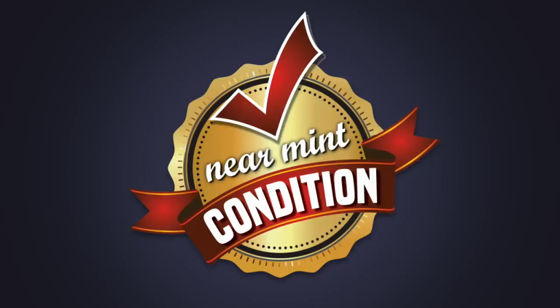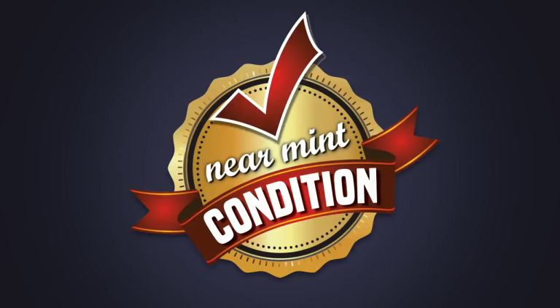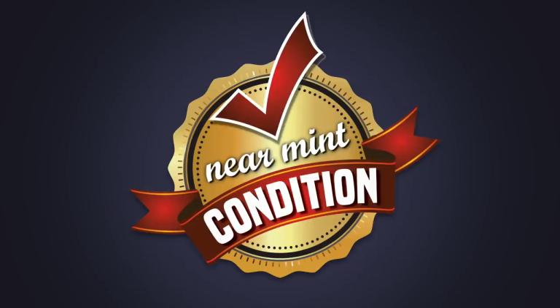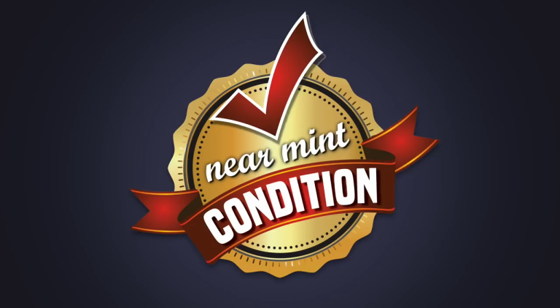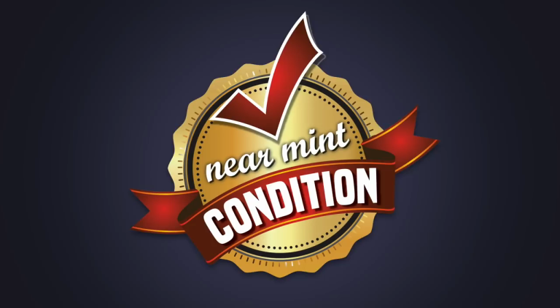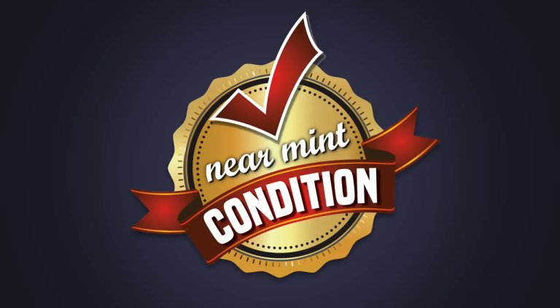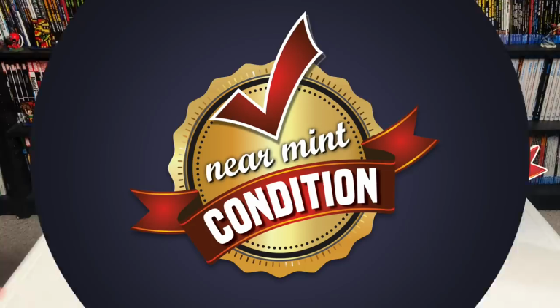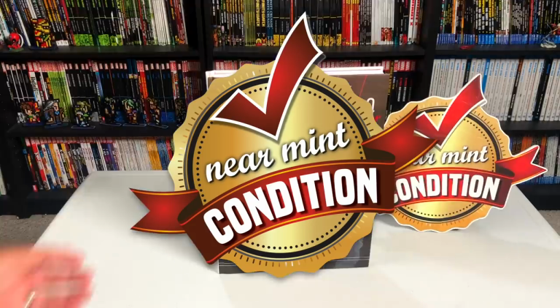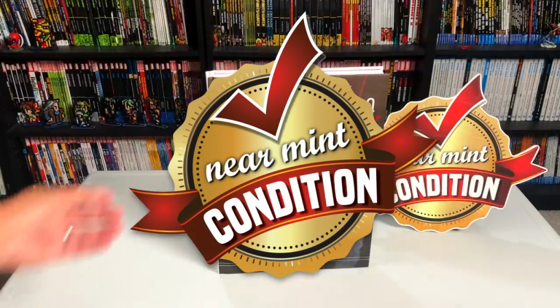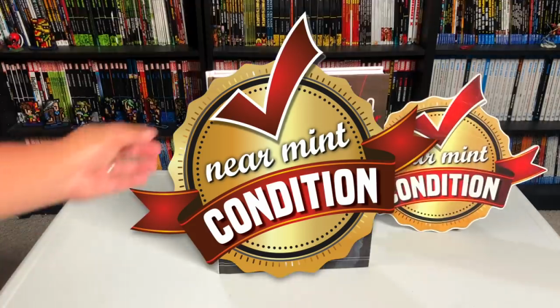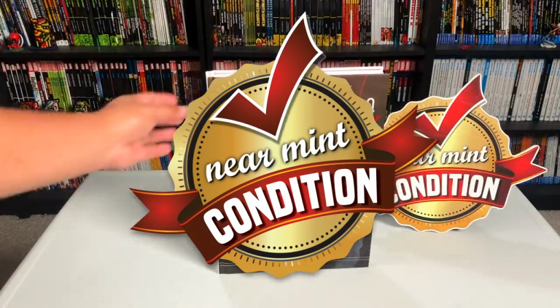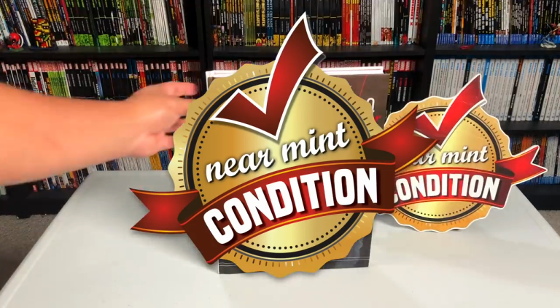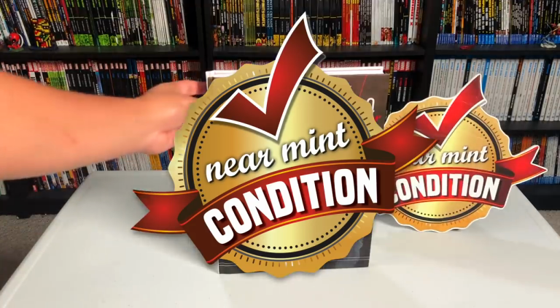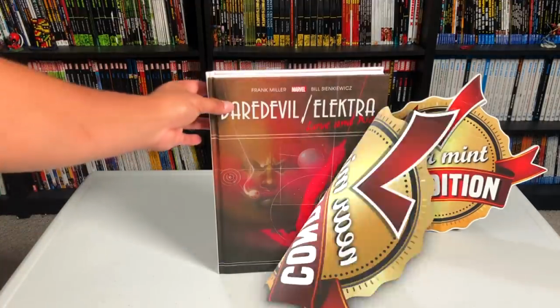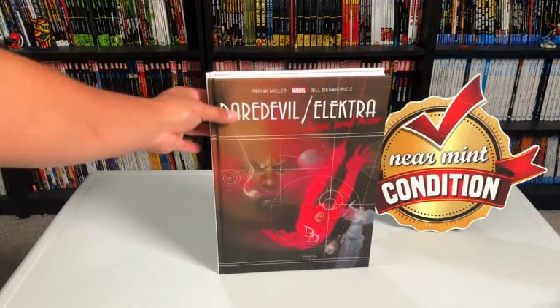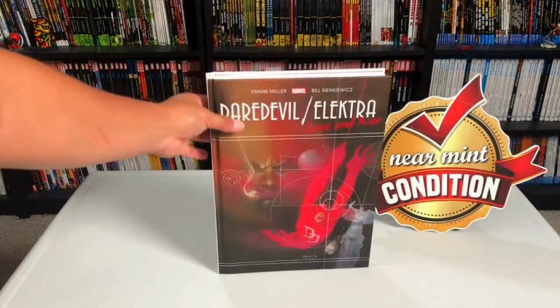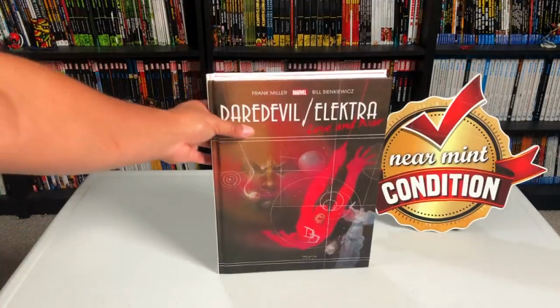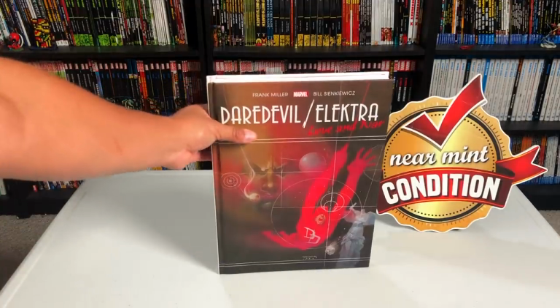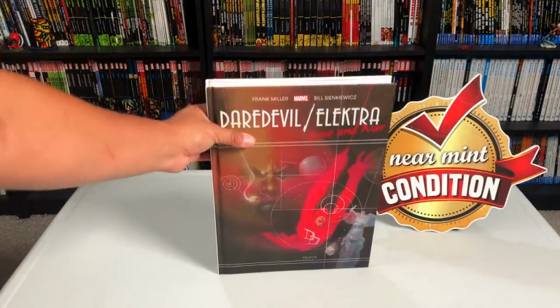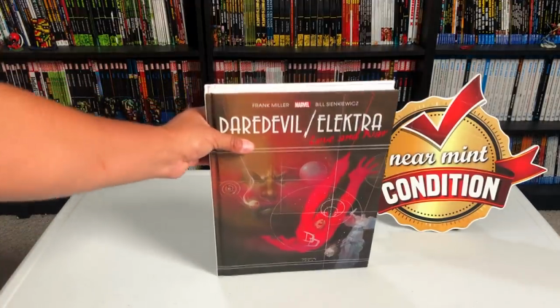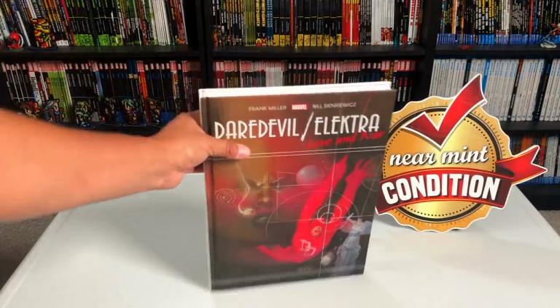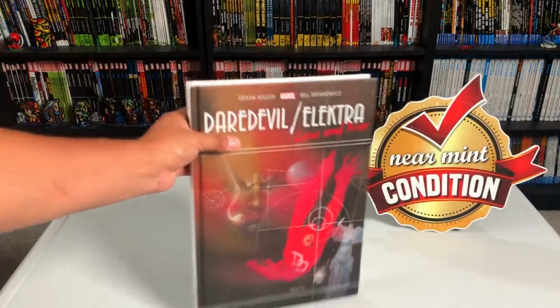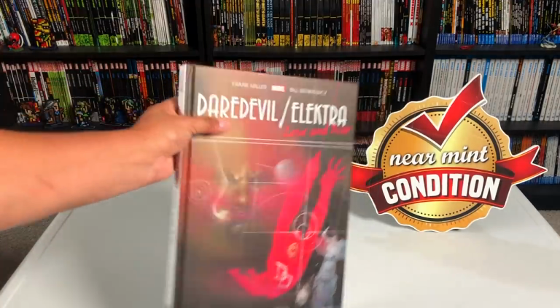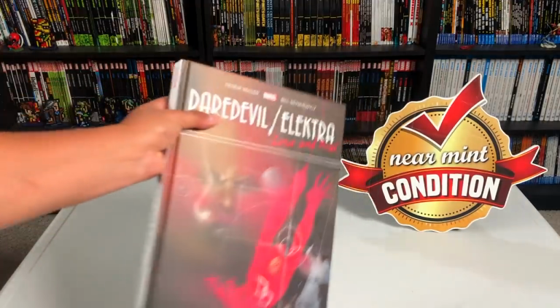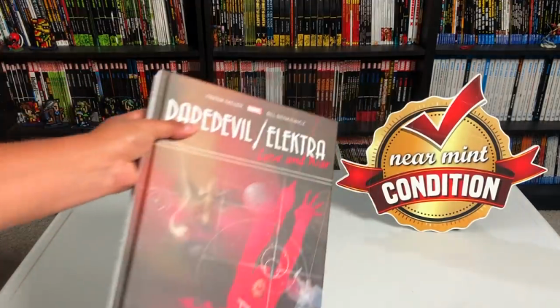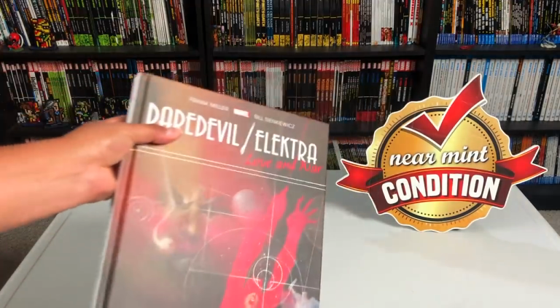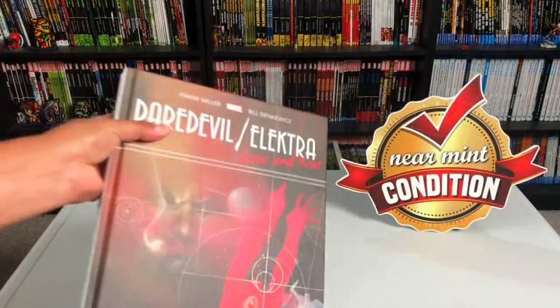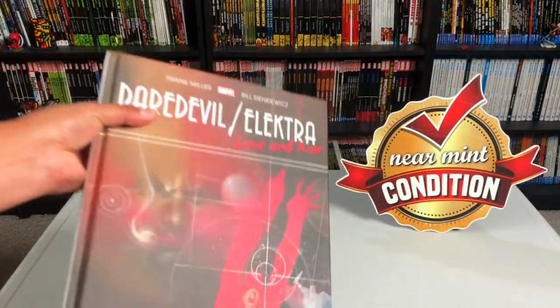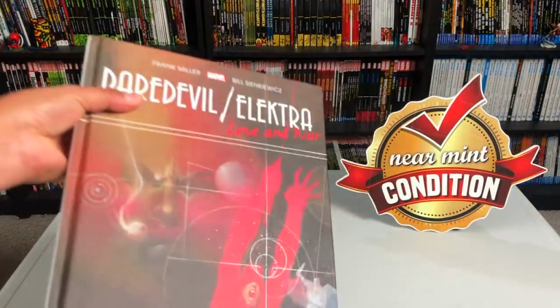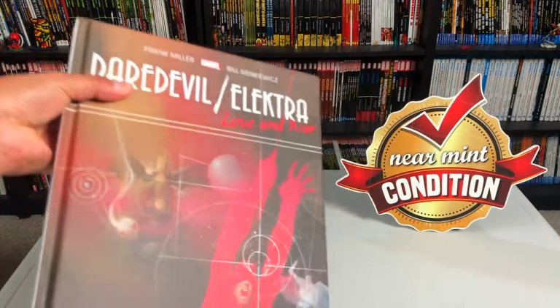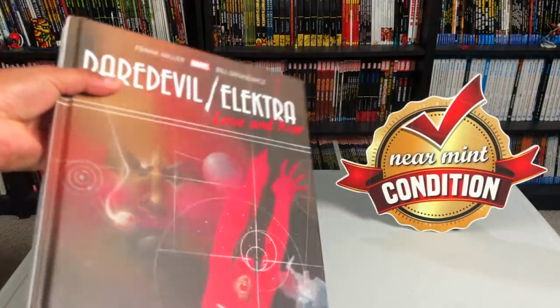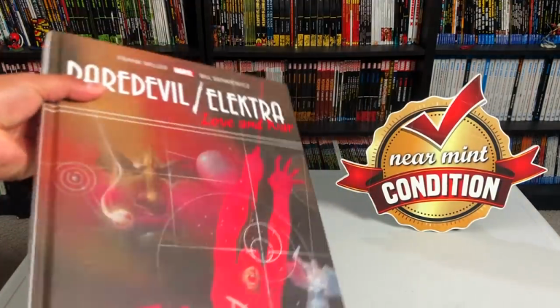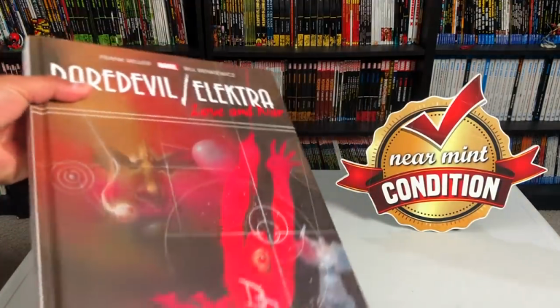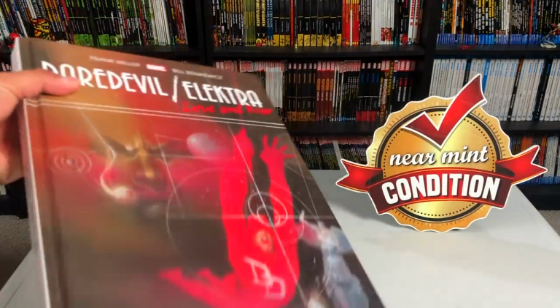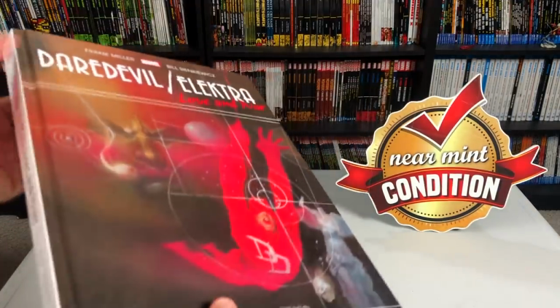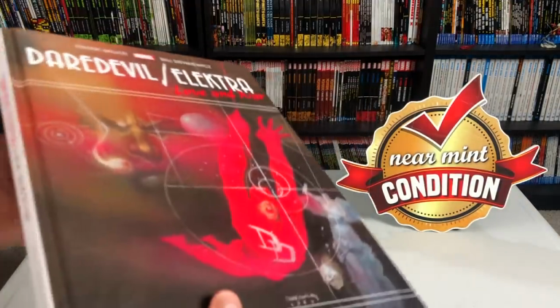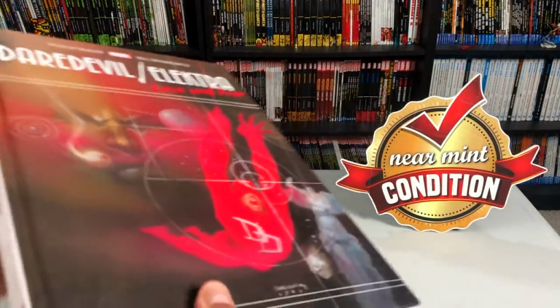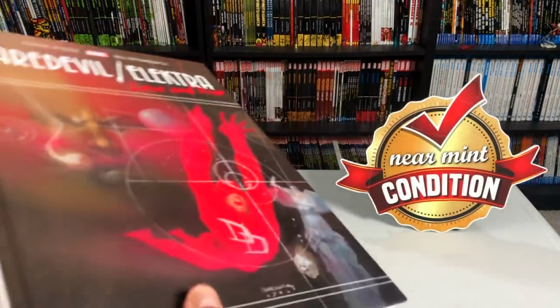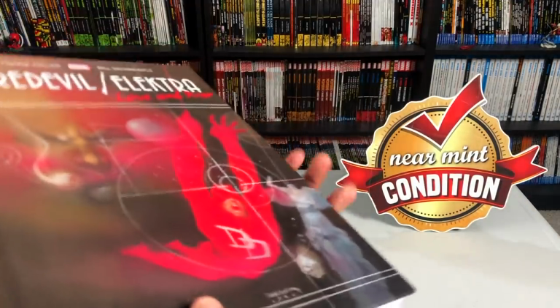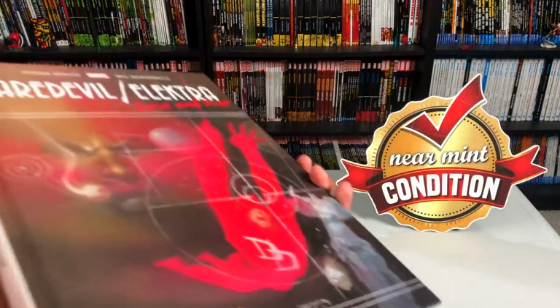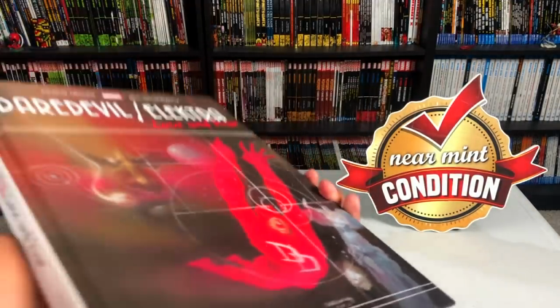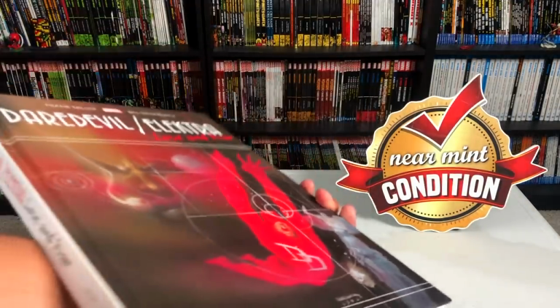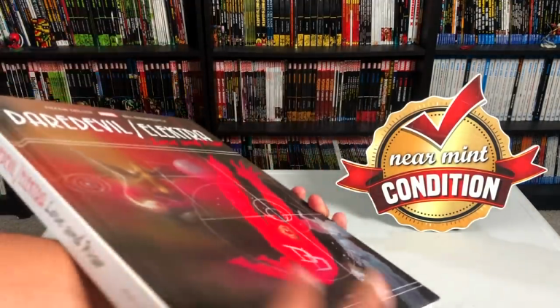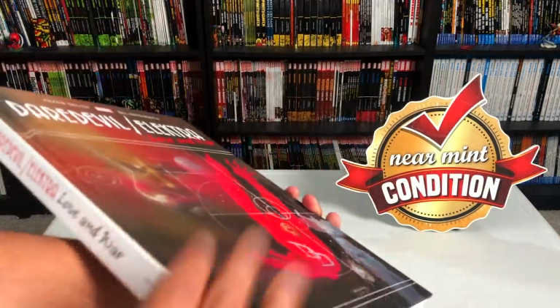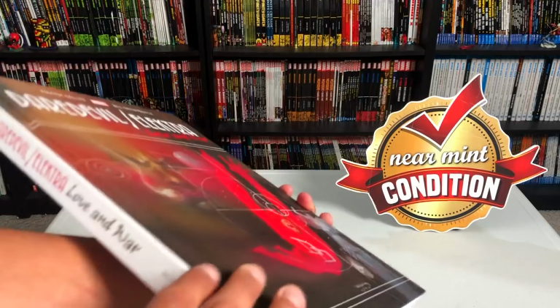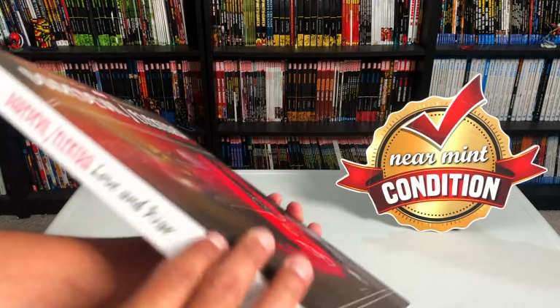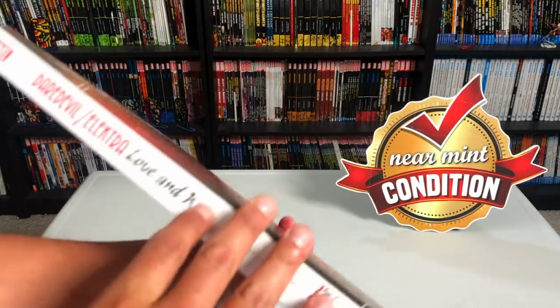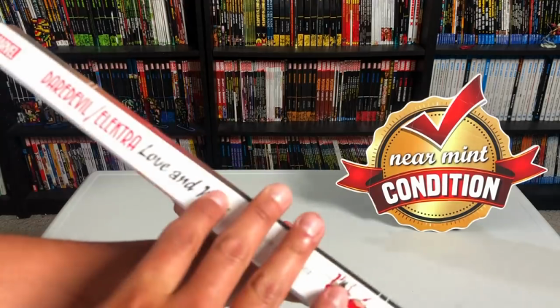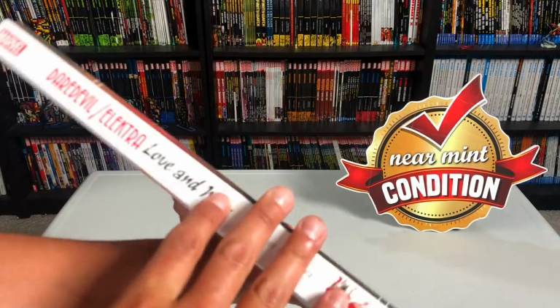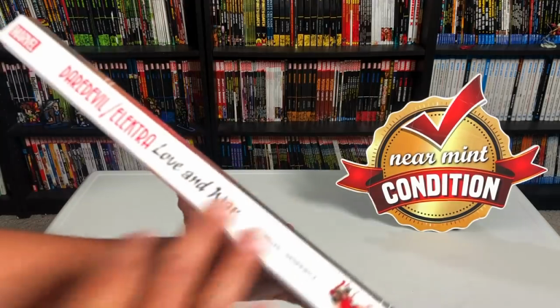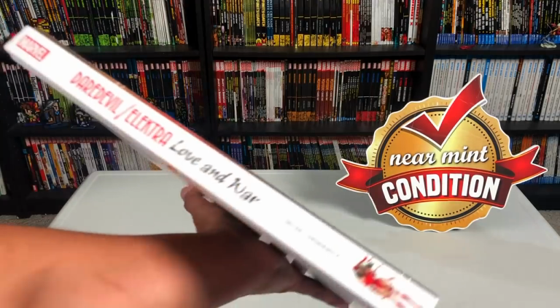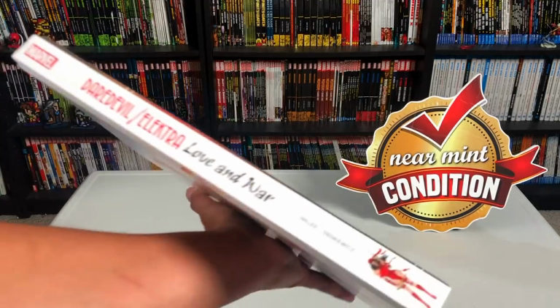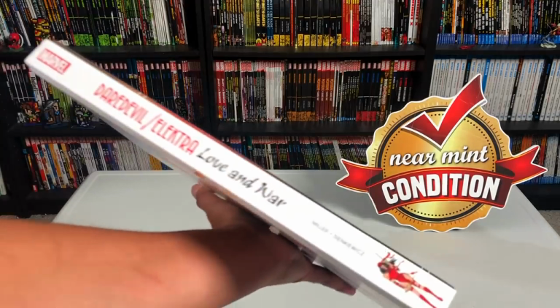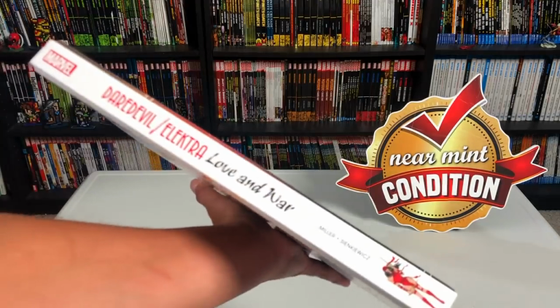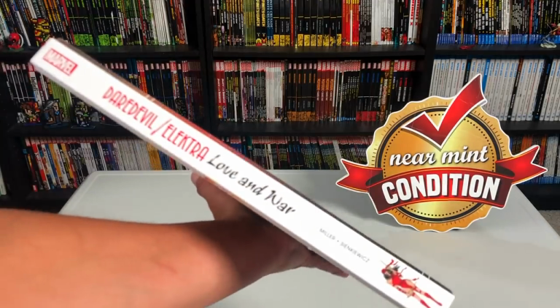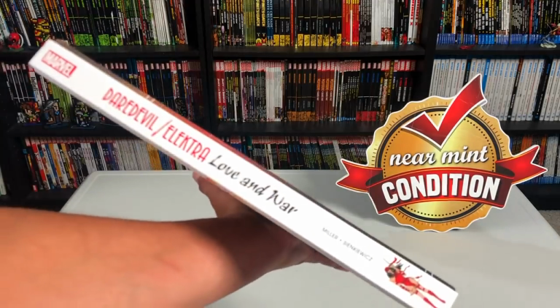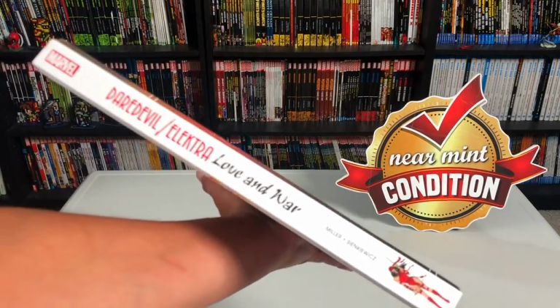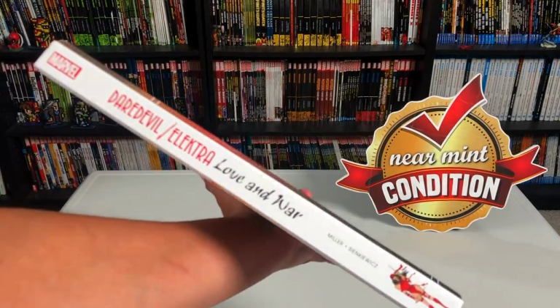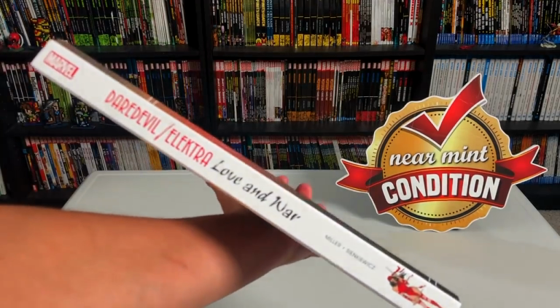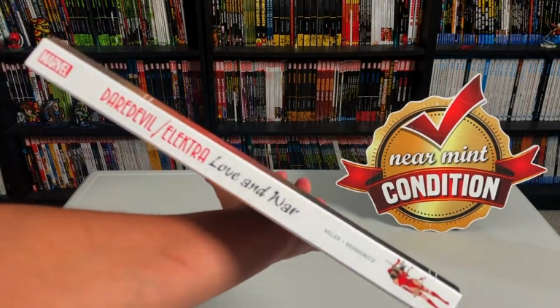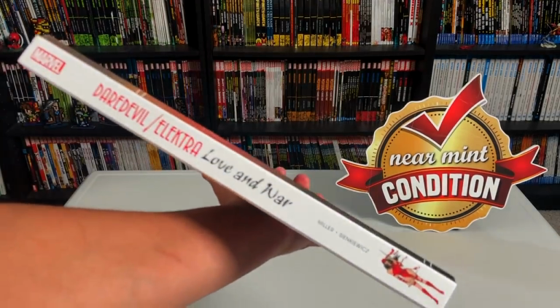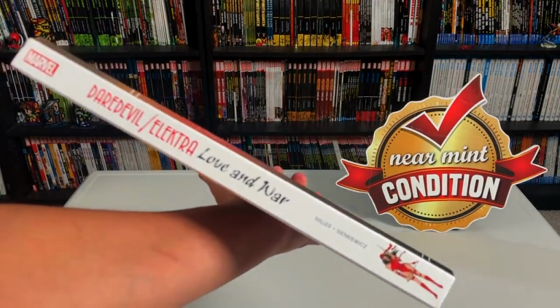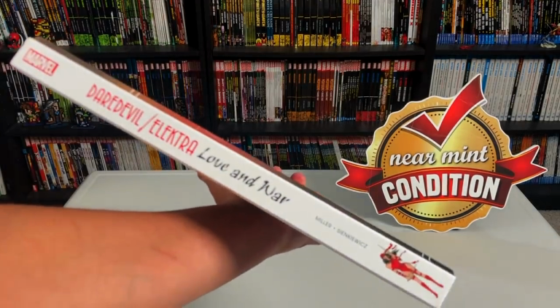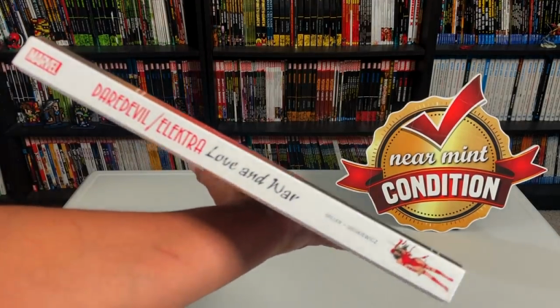Before I get started, I want to thank Marvel Comics and David Gabriel for sending us a copy of this gallery edition.